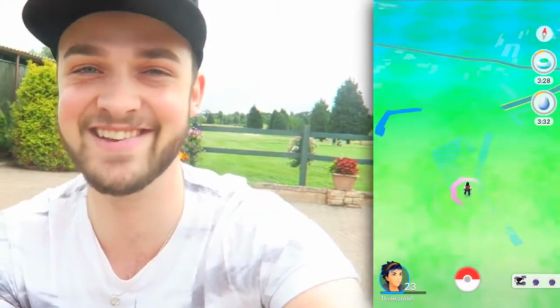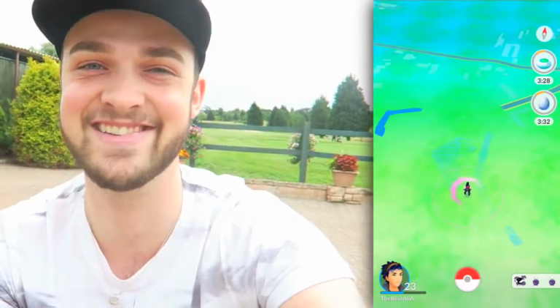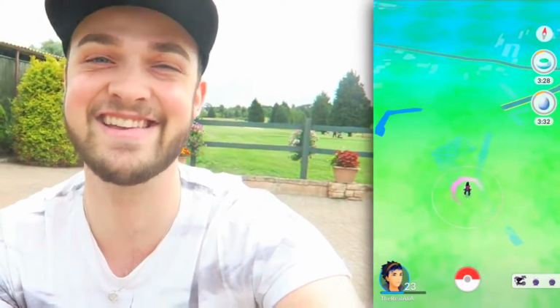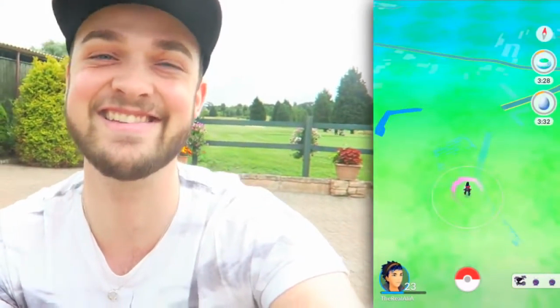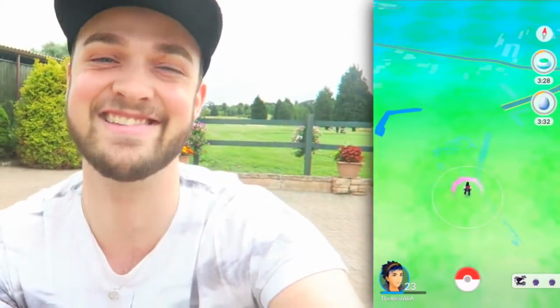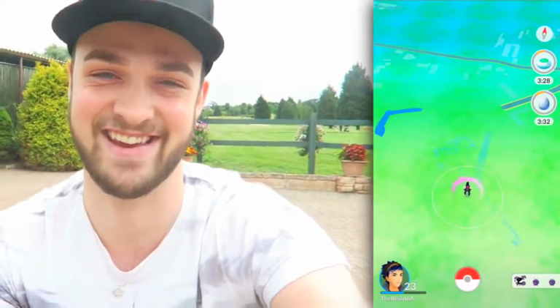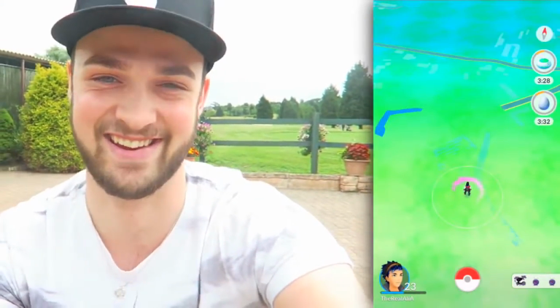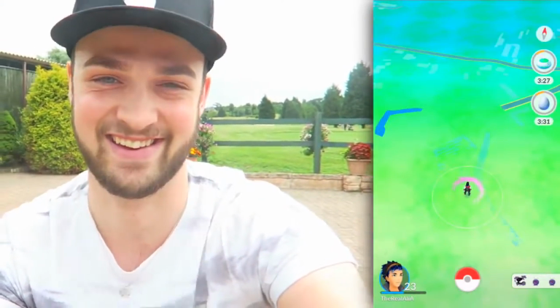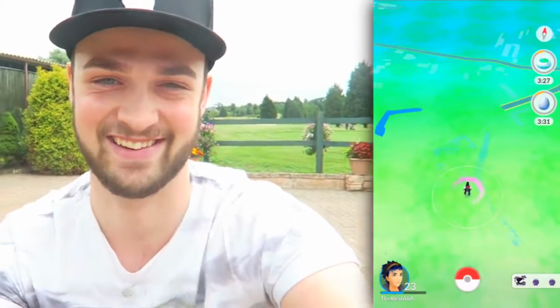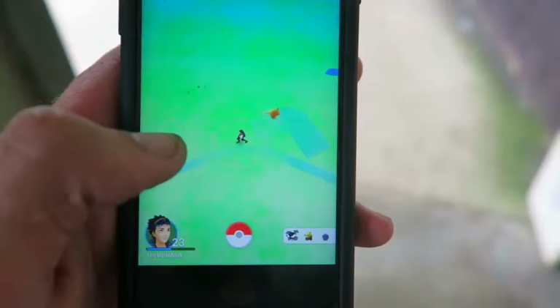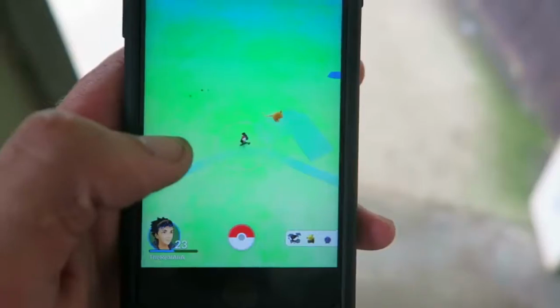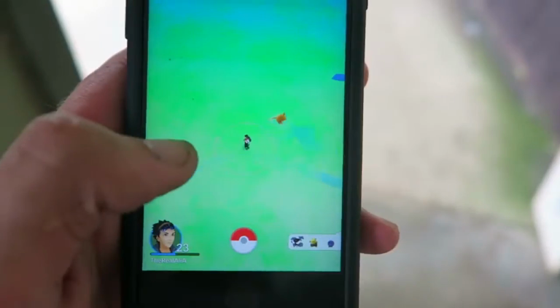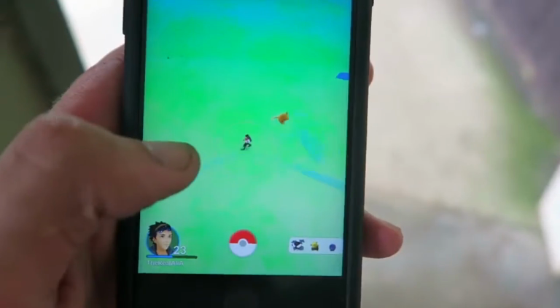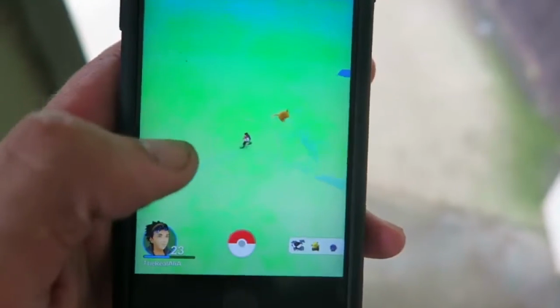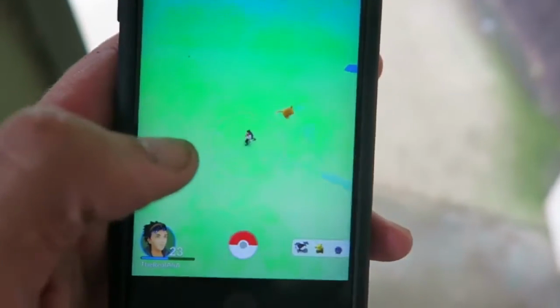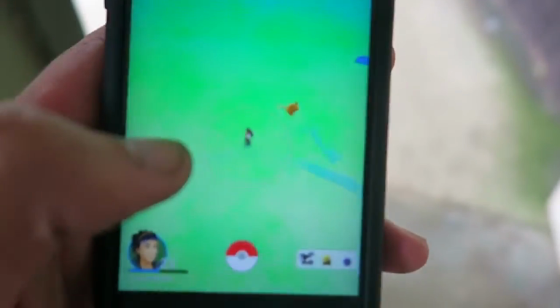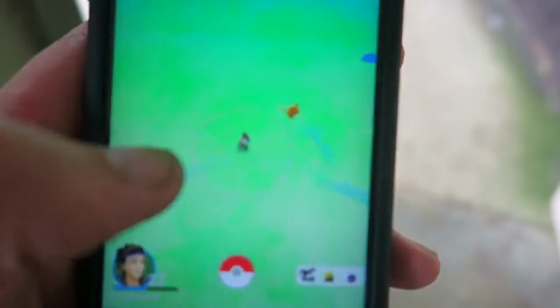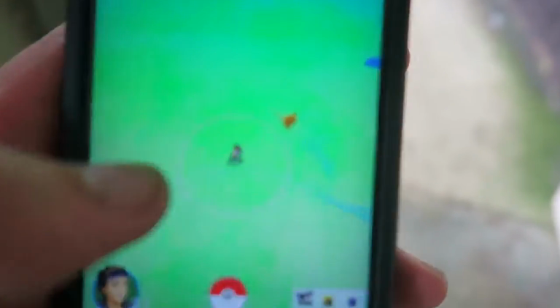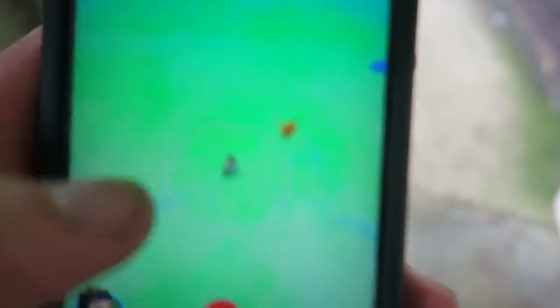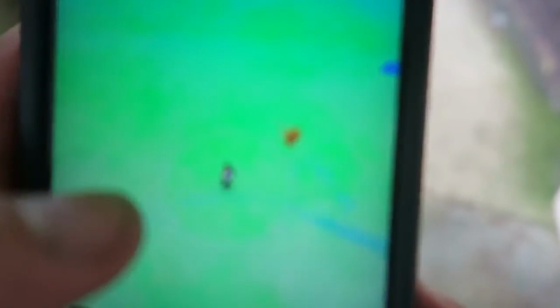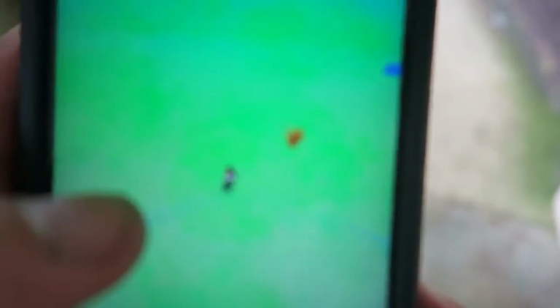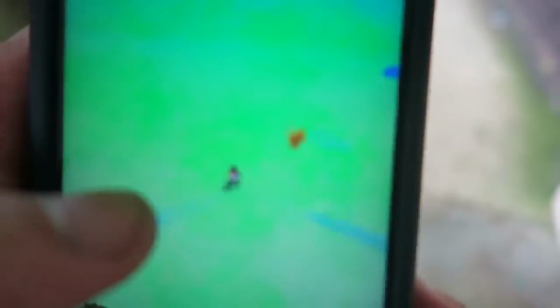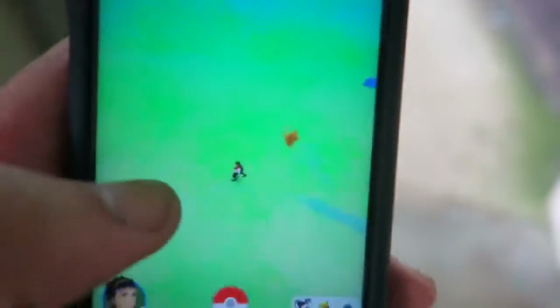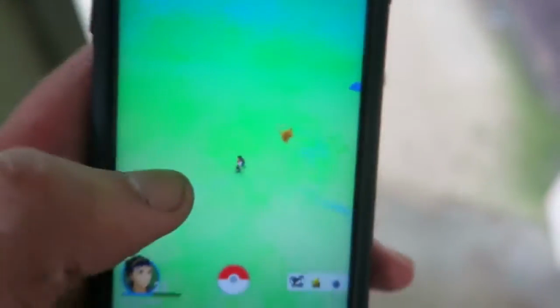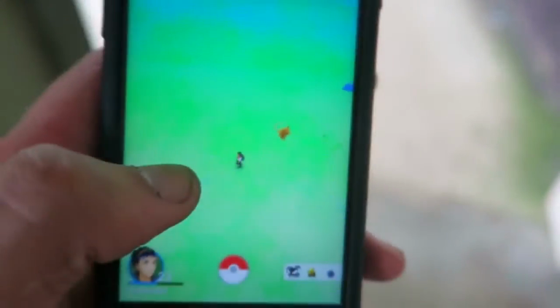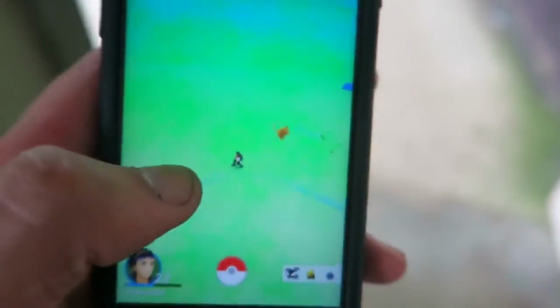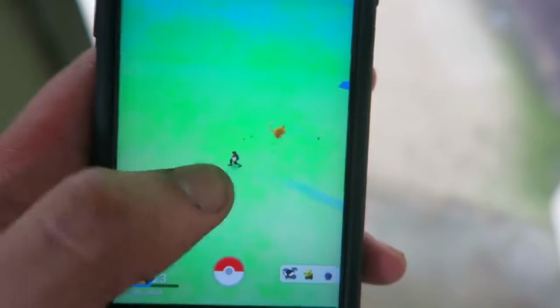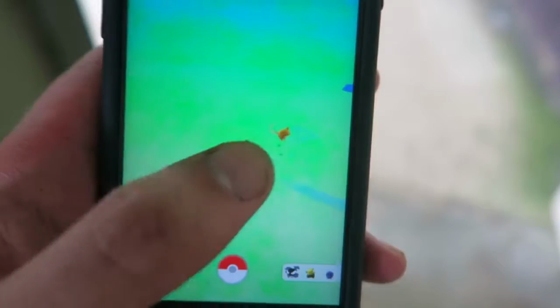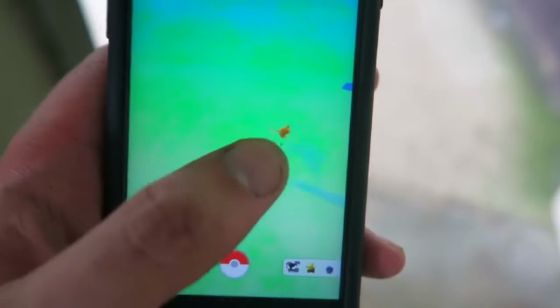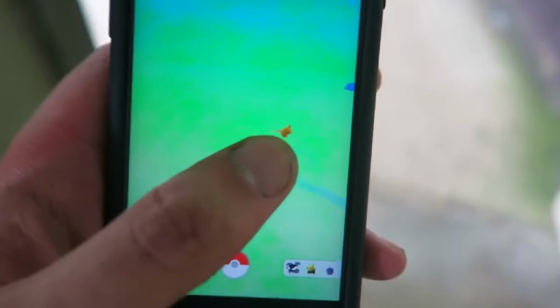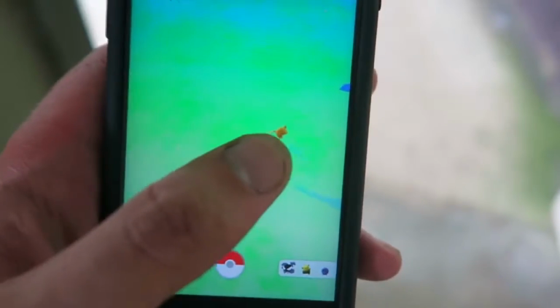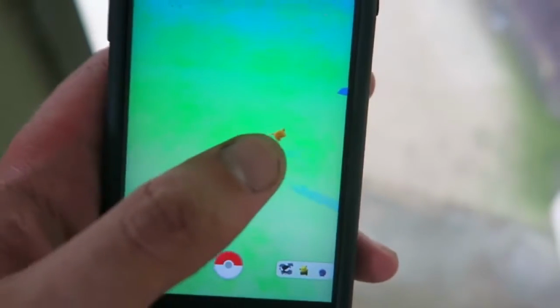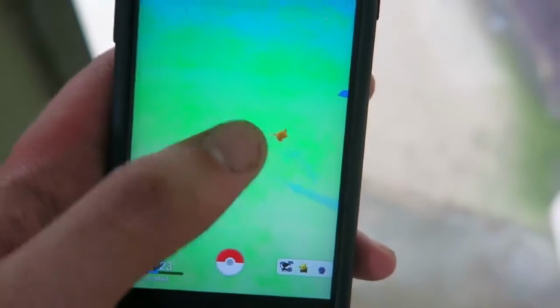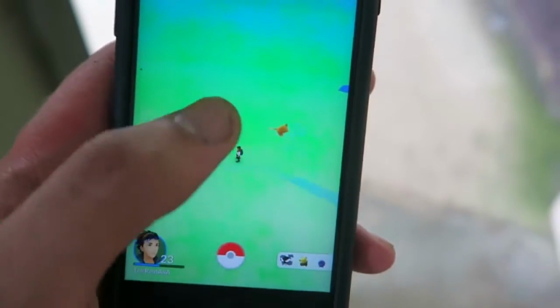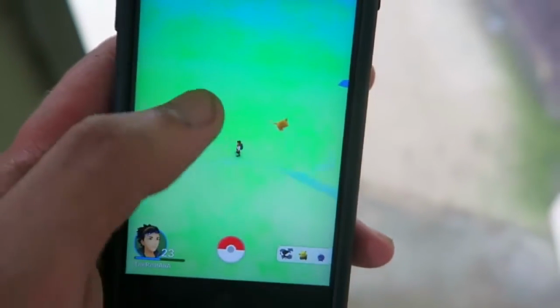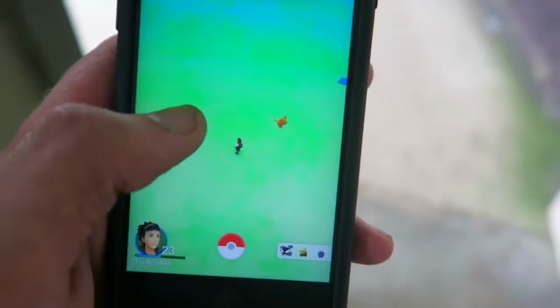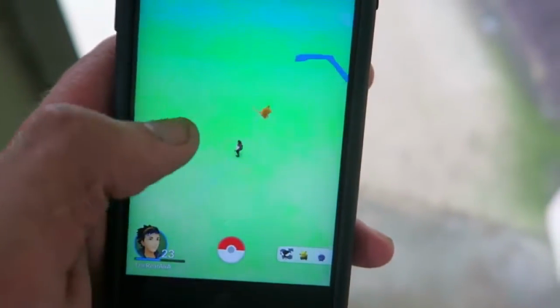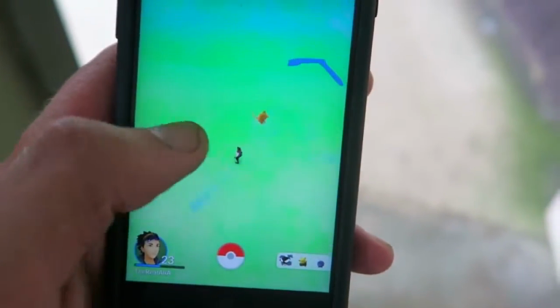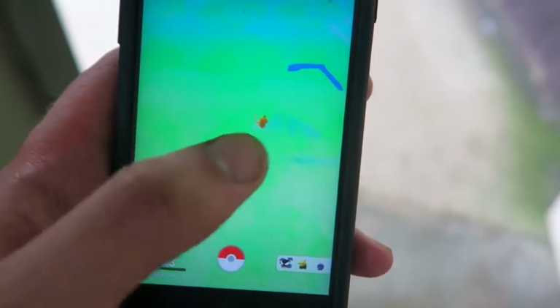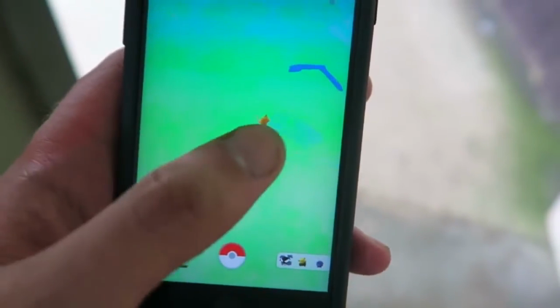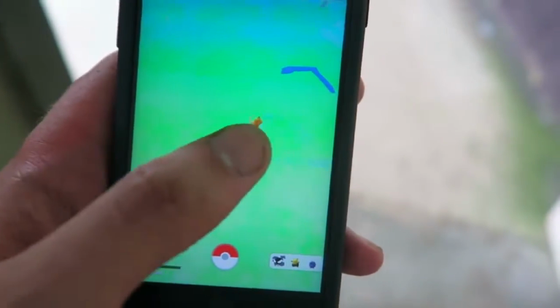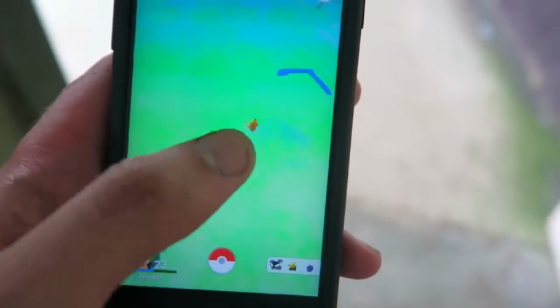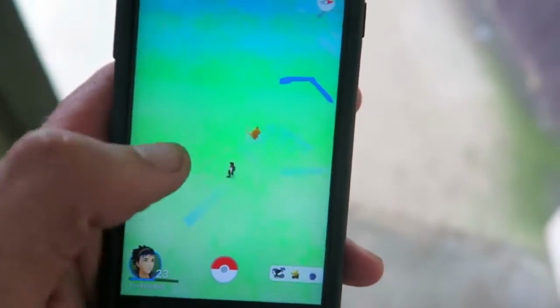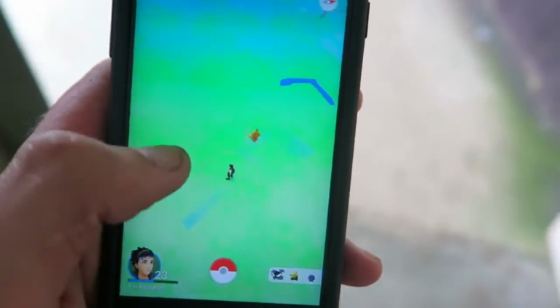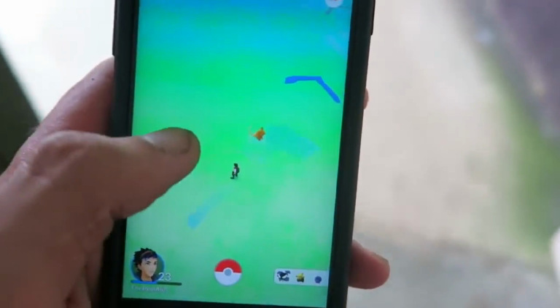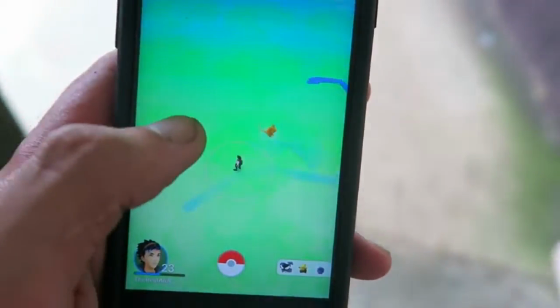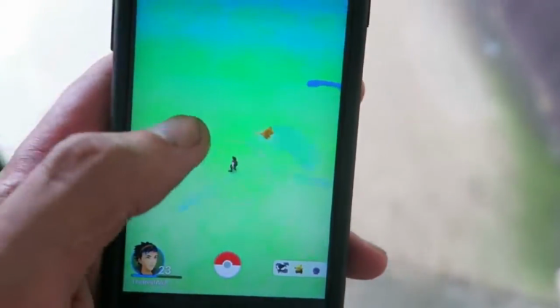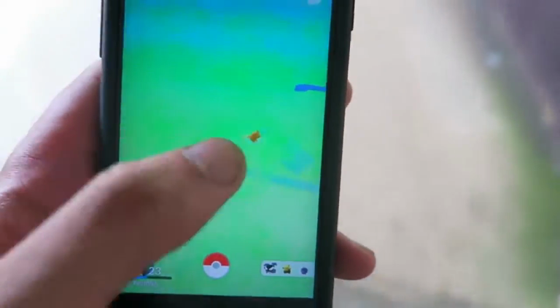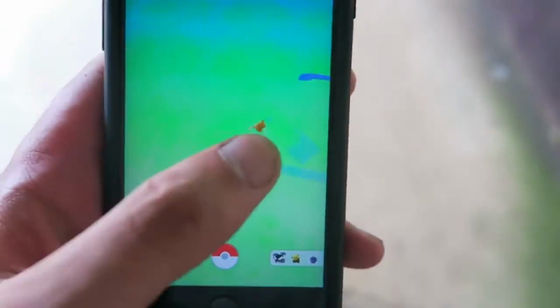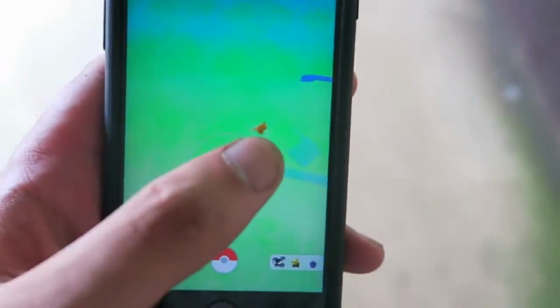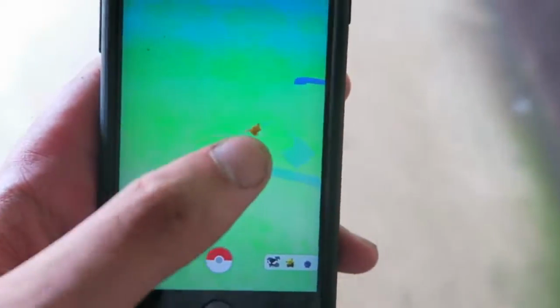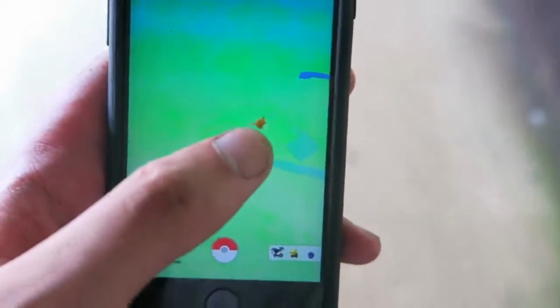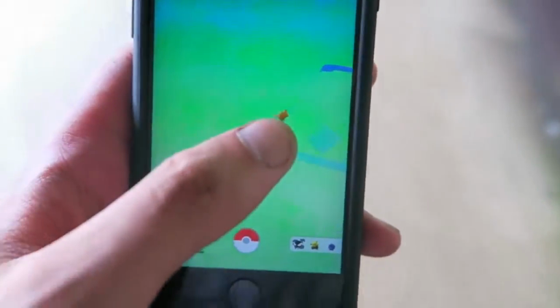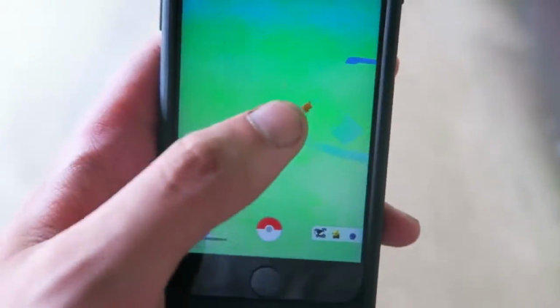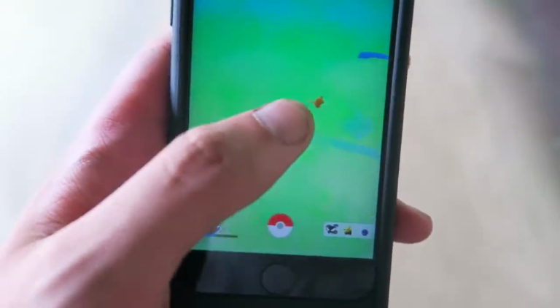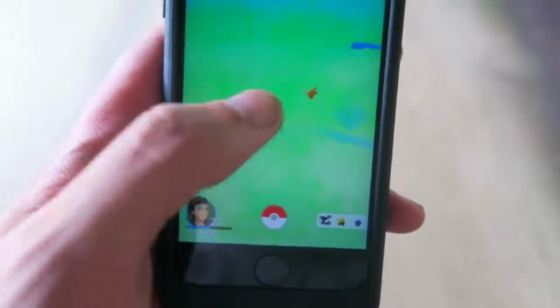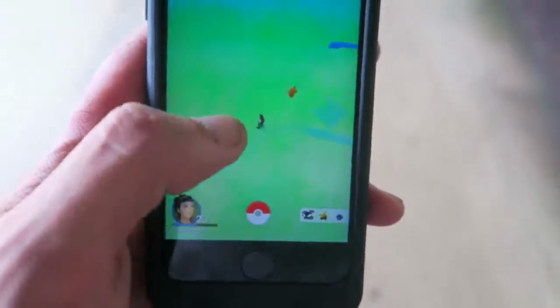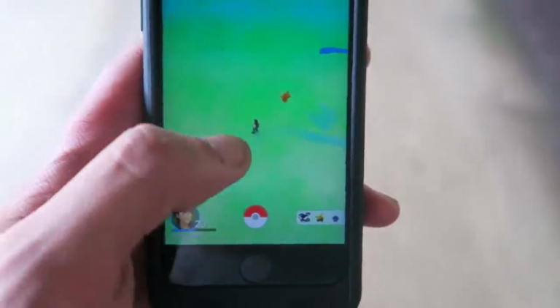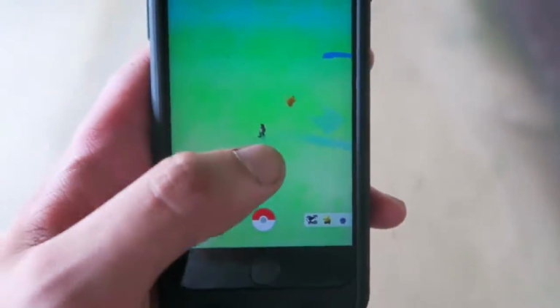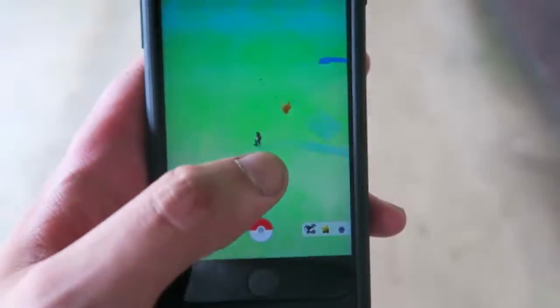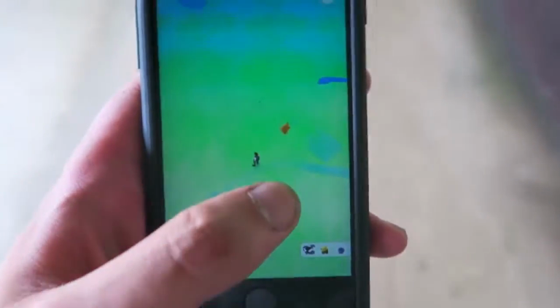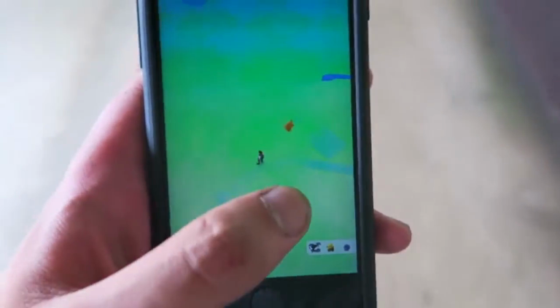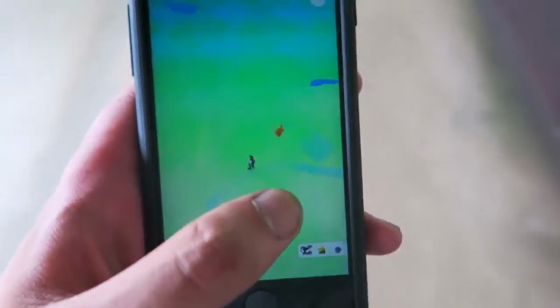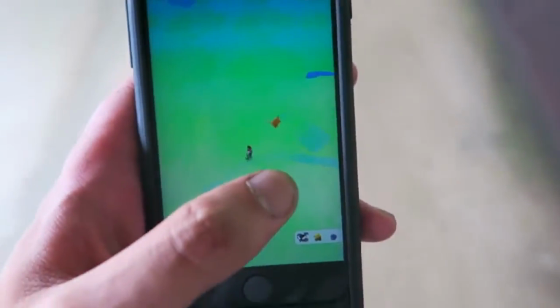My face when a freaking Raticate spawns in and I get excited because I think it's another Charmander. Damn you Raticate, we don't want you.